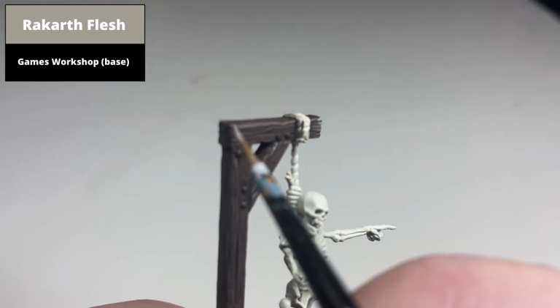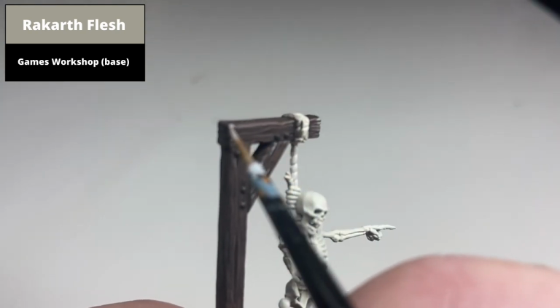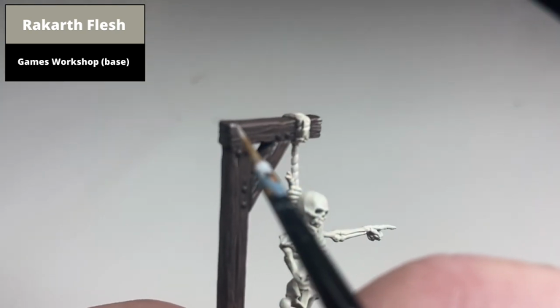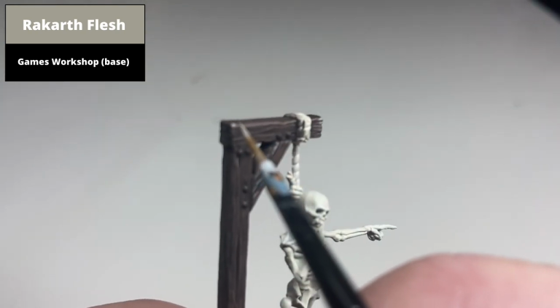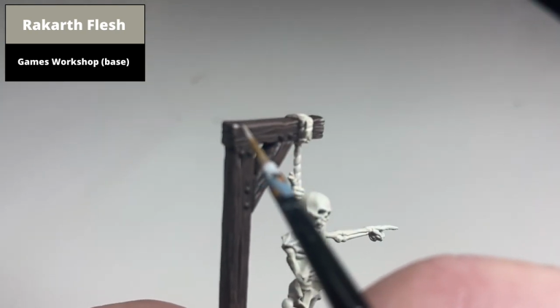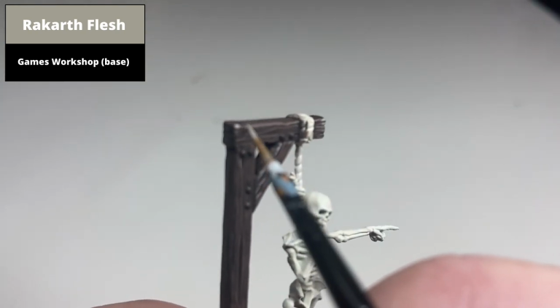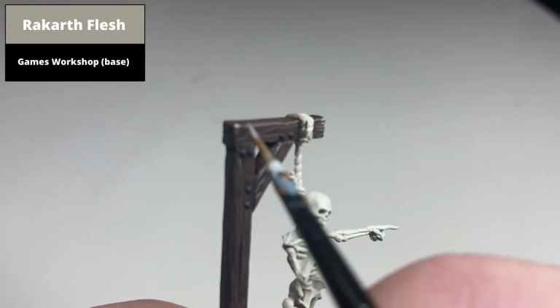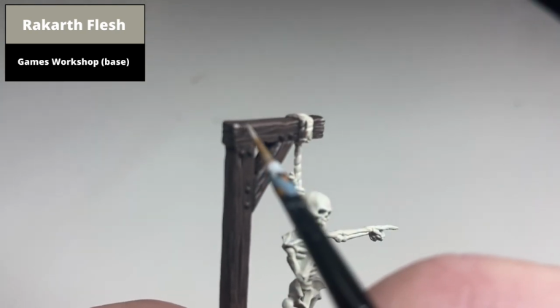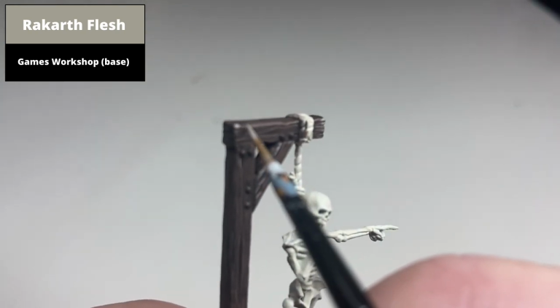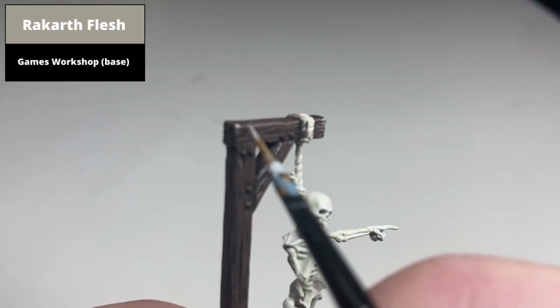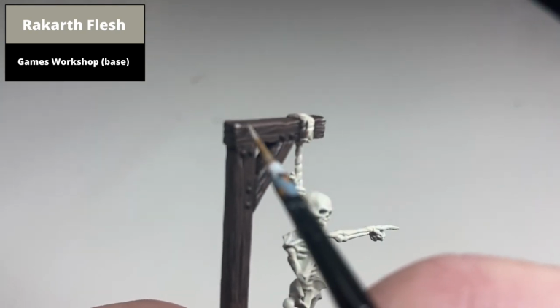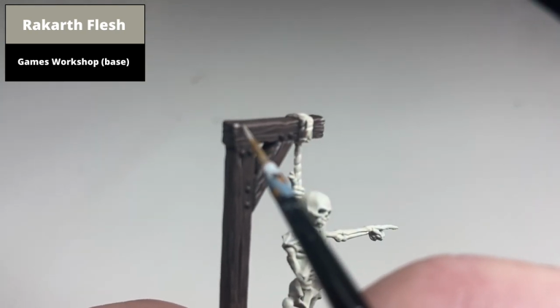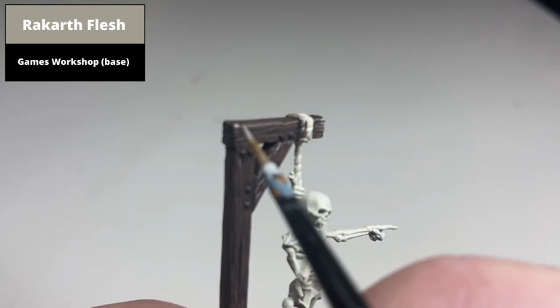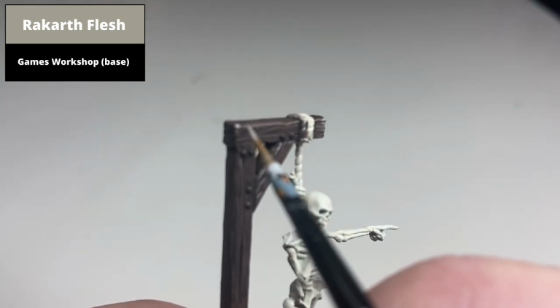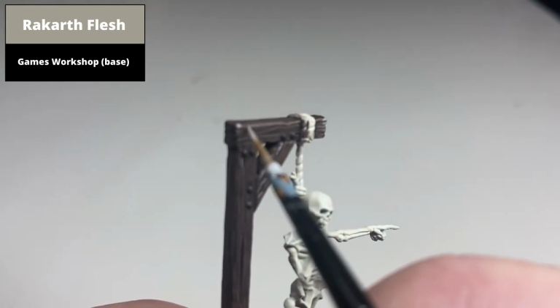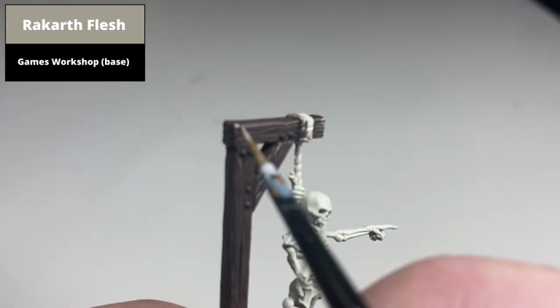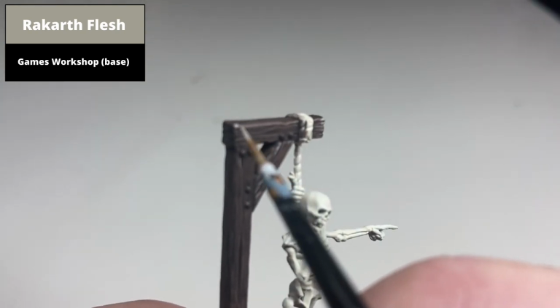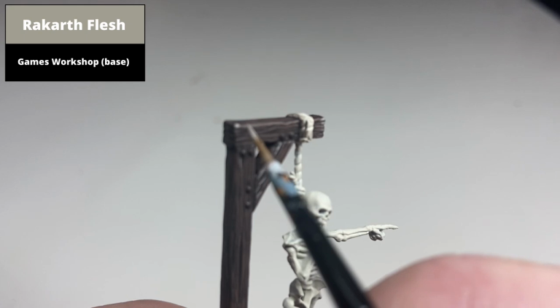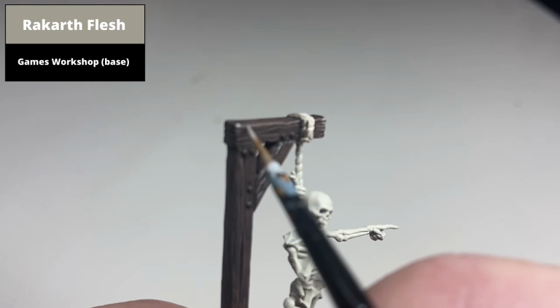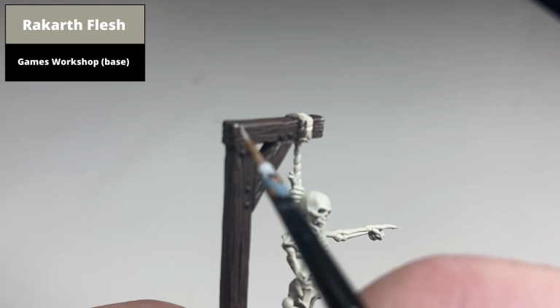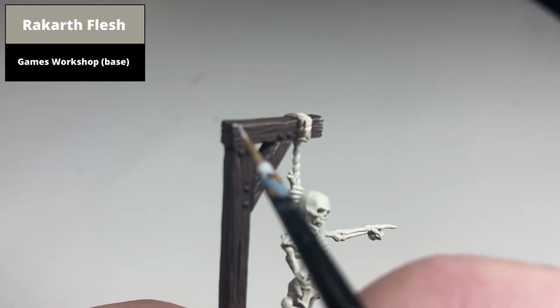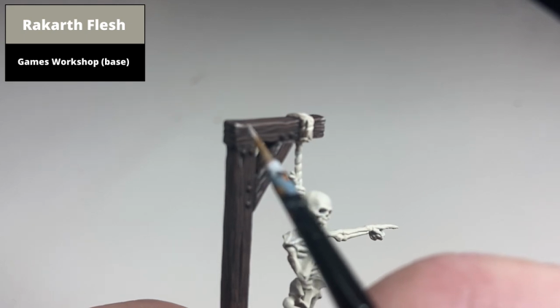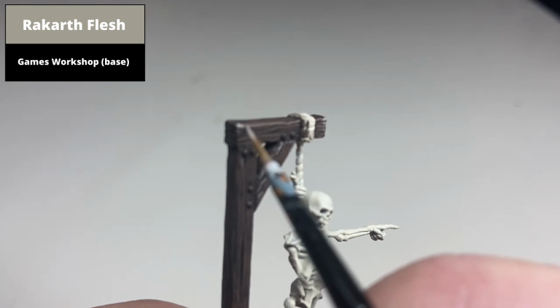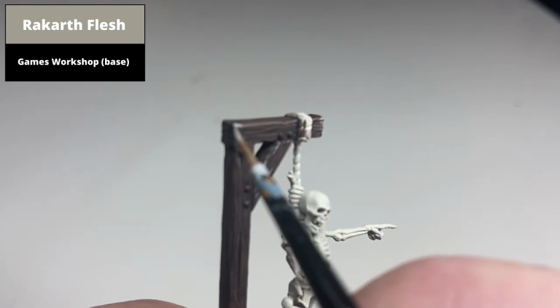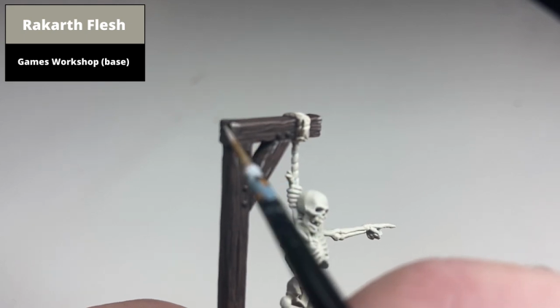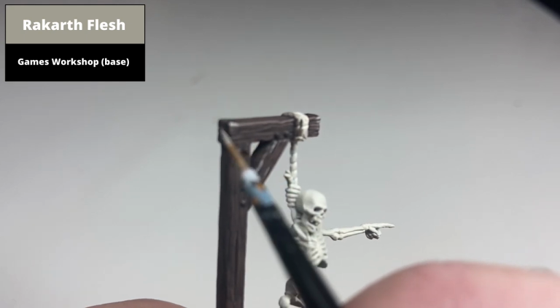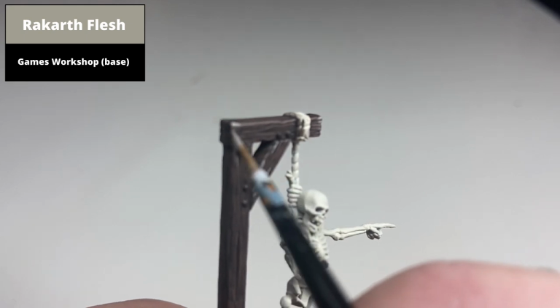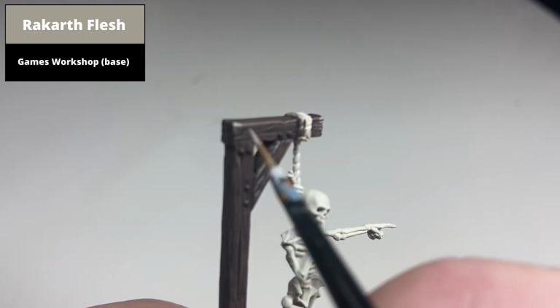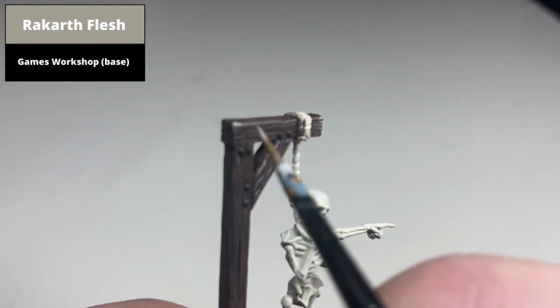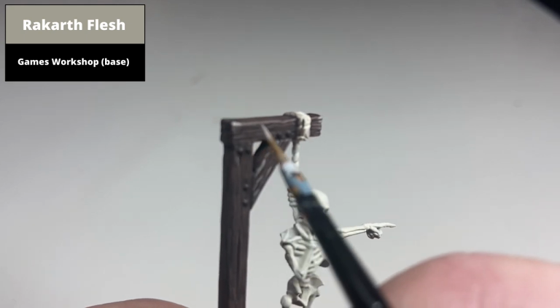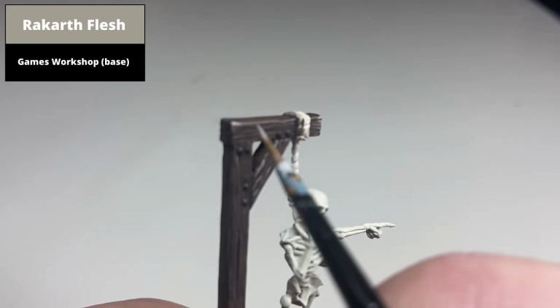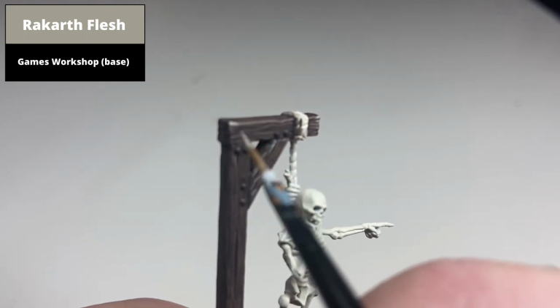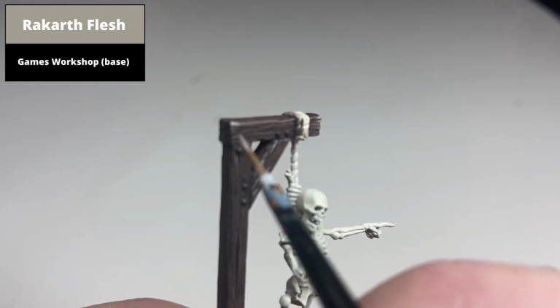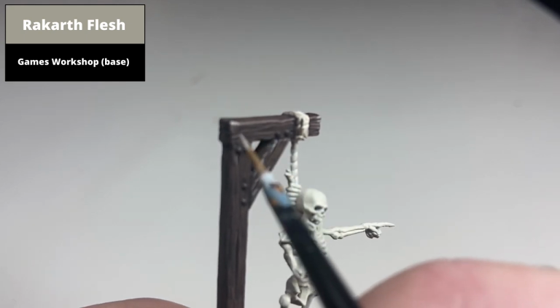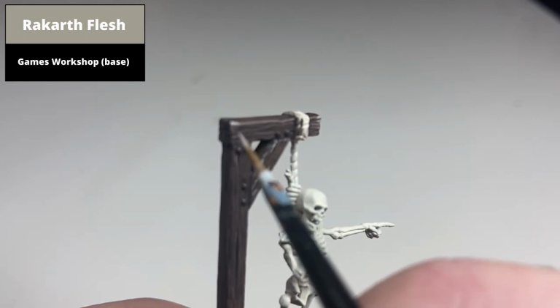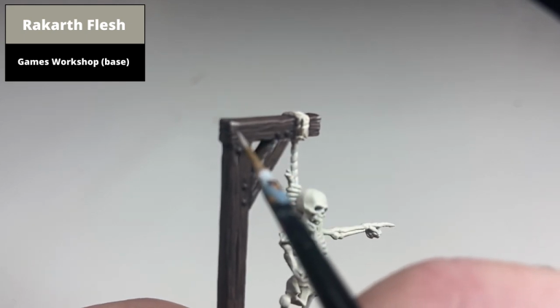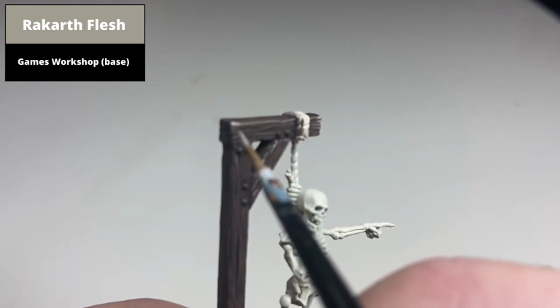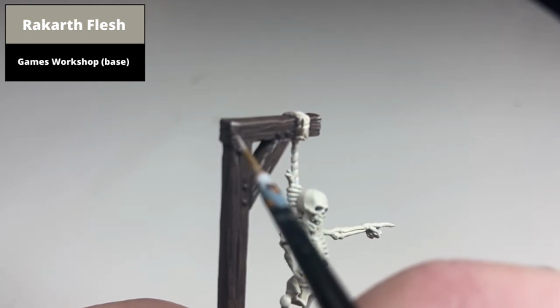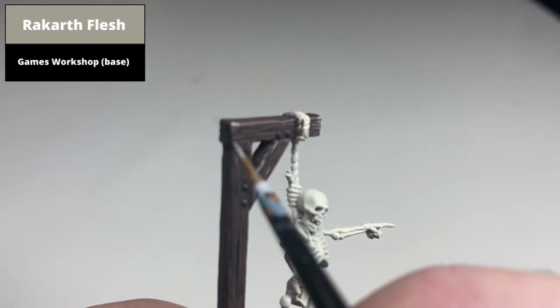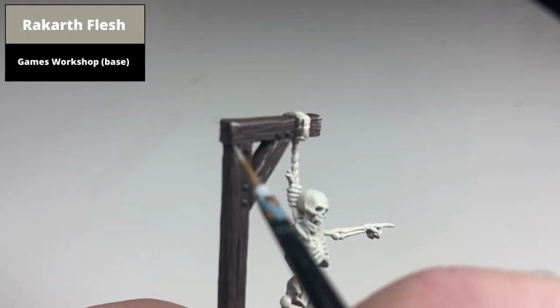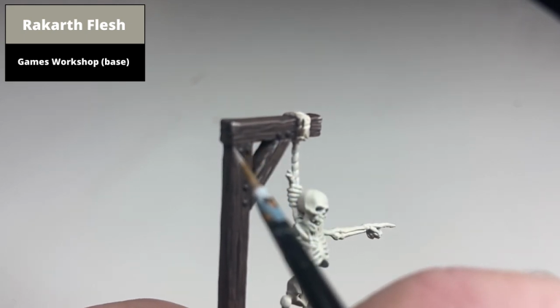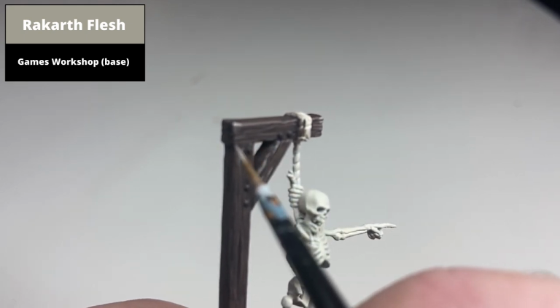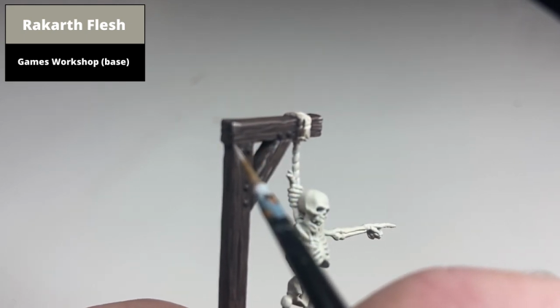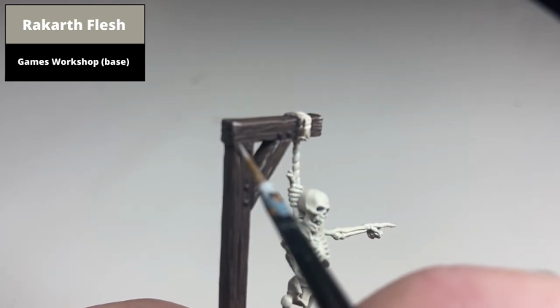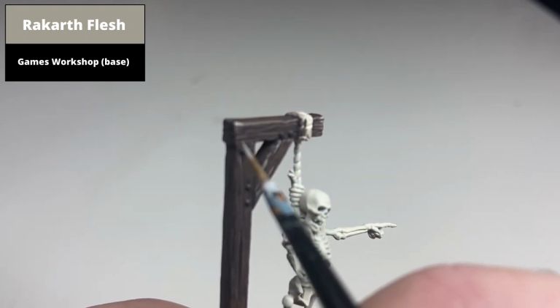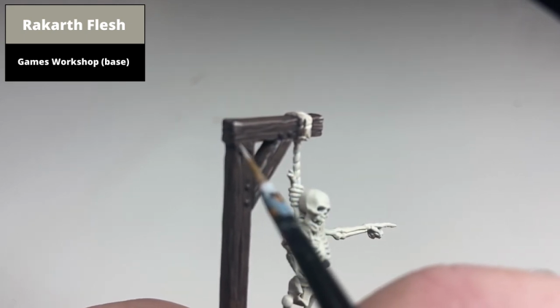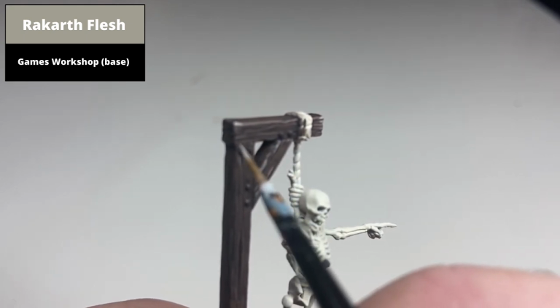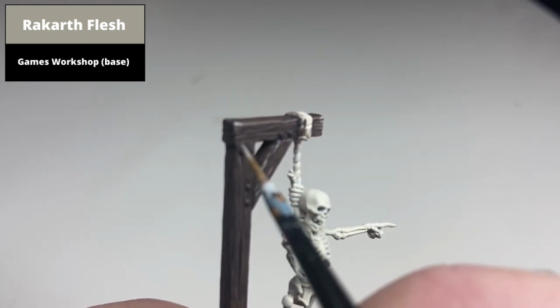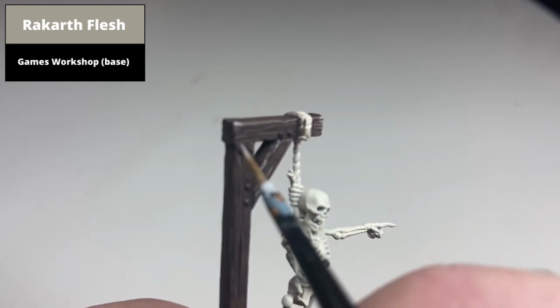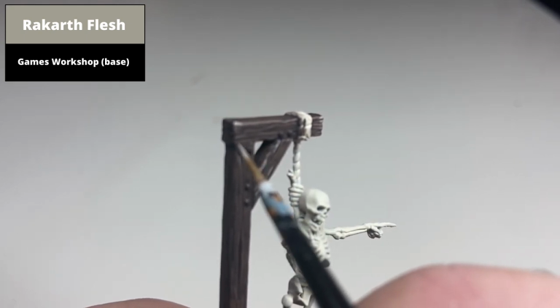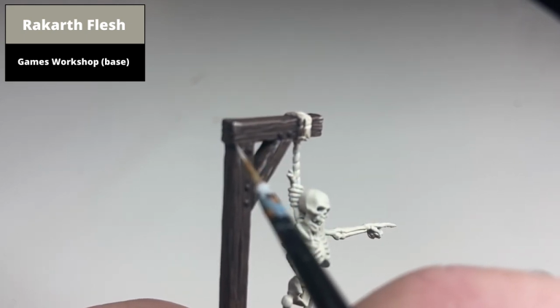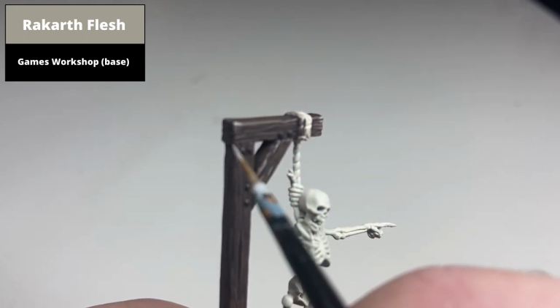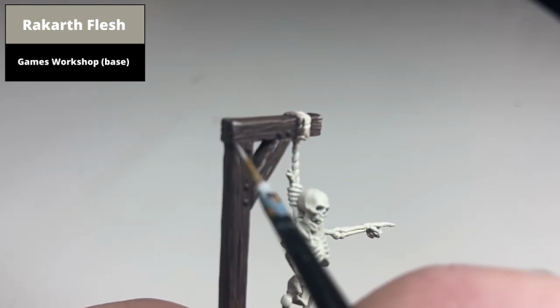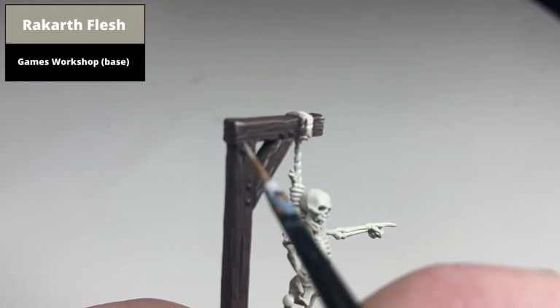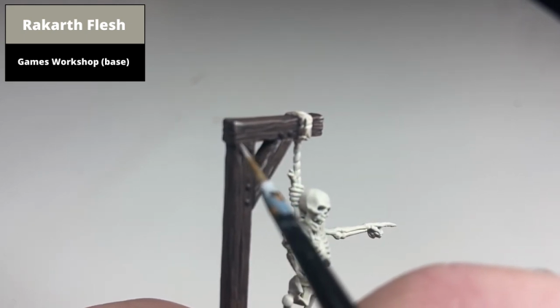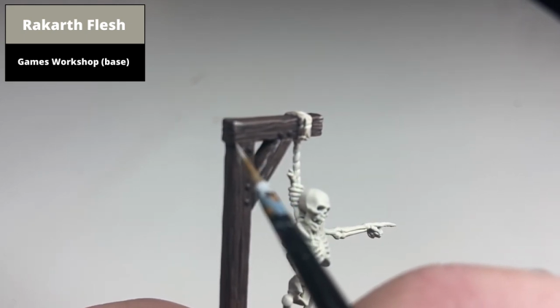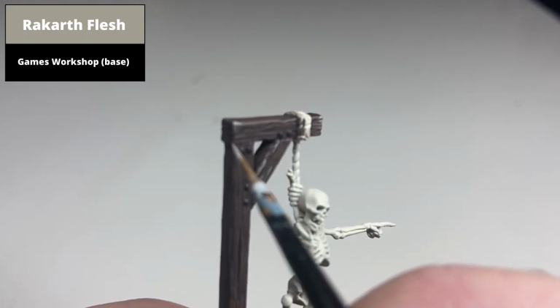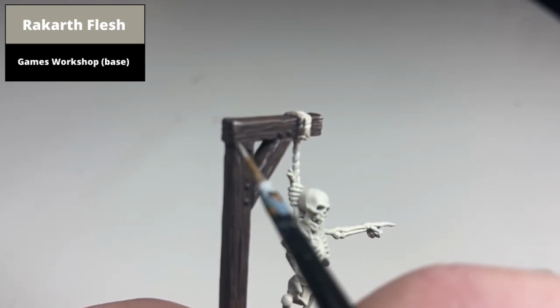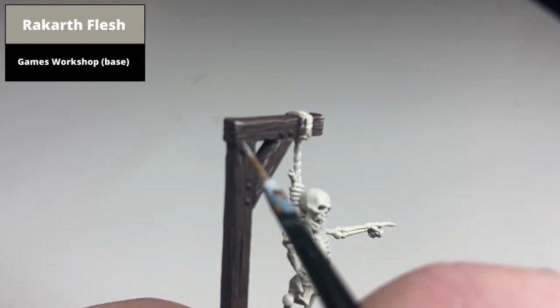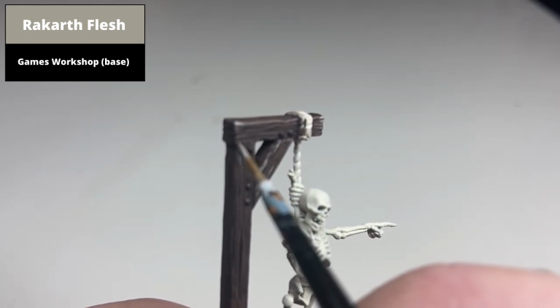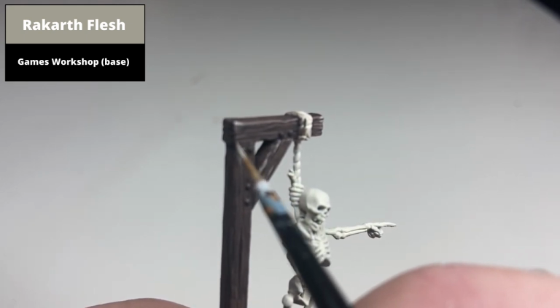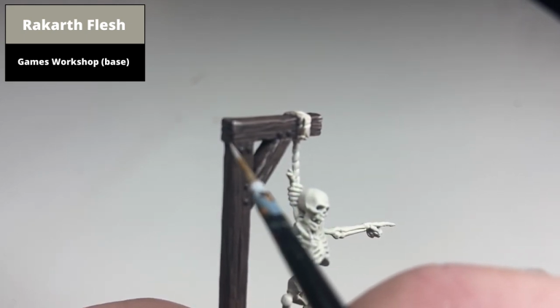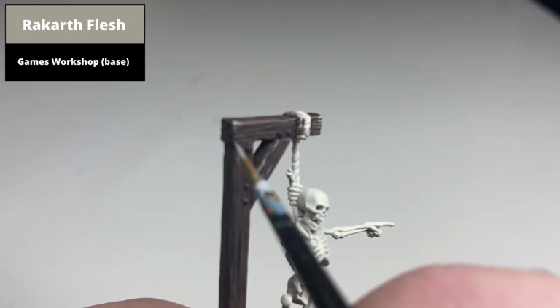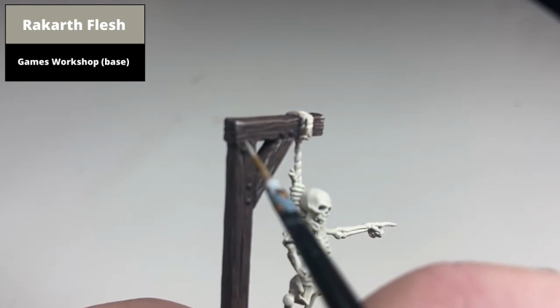Of particular note, the corners of the wooden beams are good places to pick out with these Rackgarth's Flesh highlights.